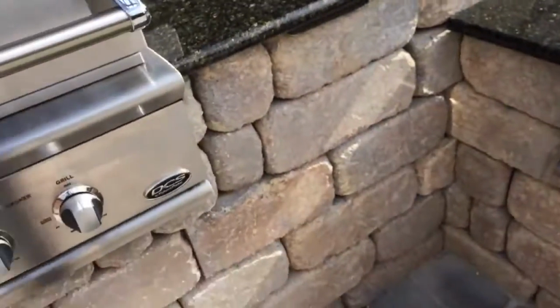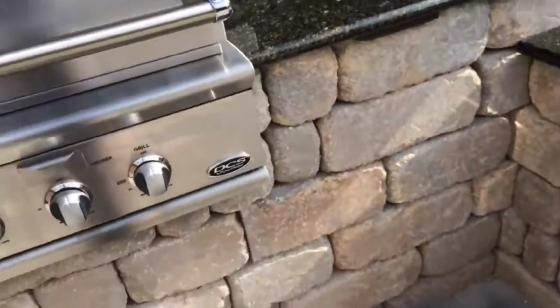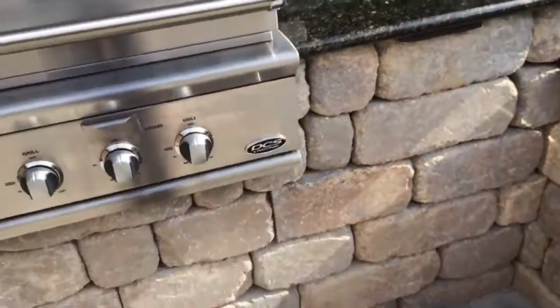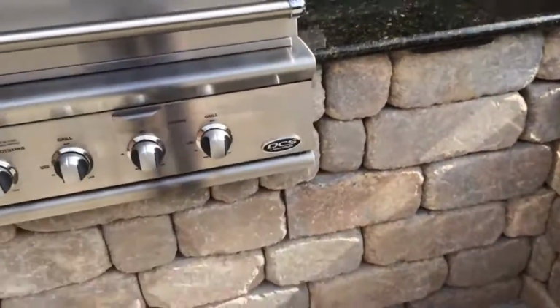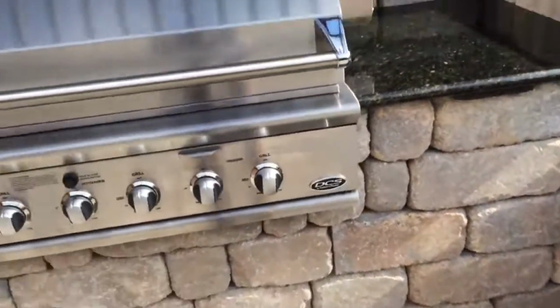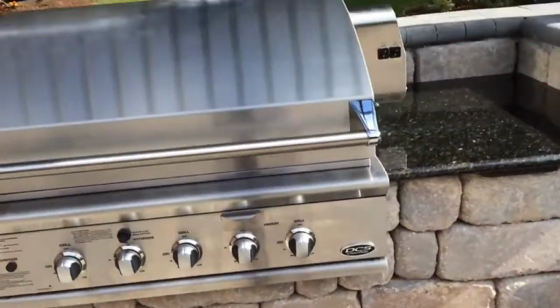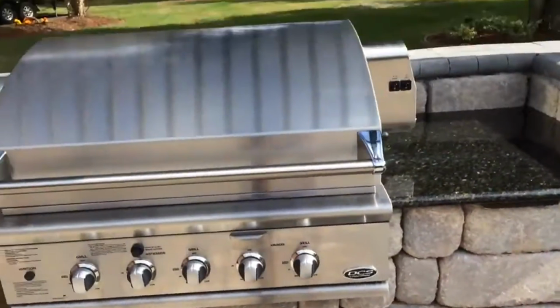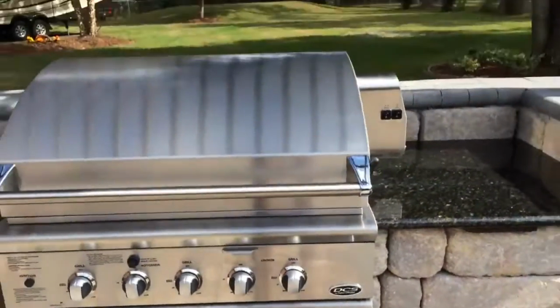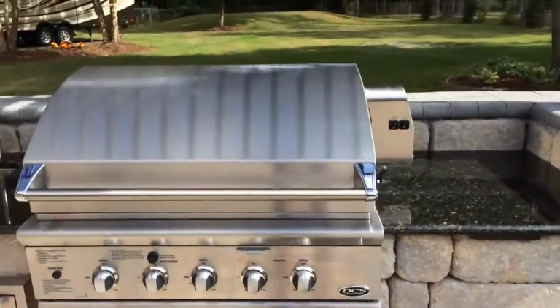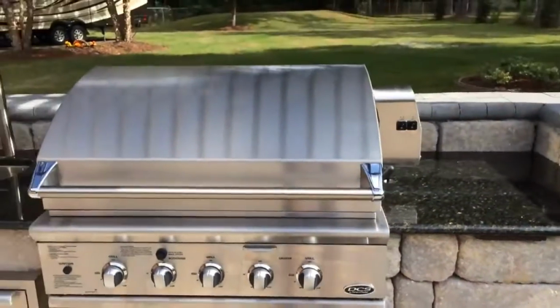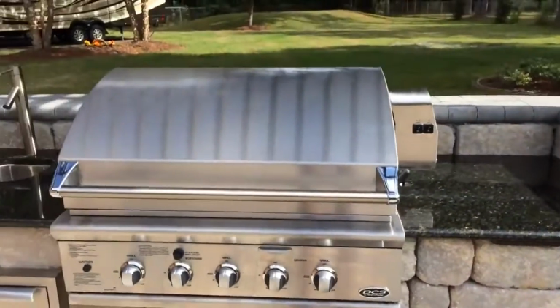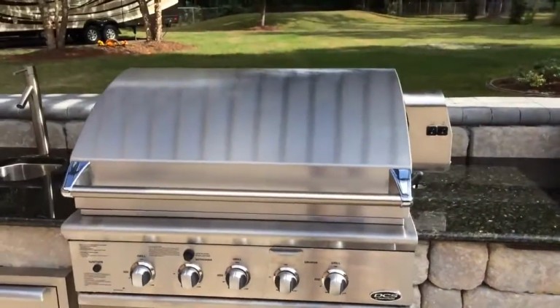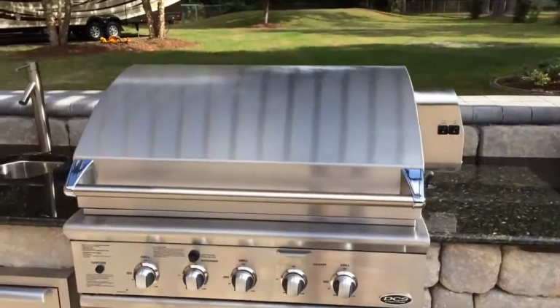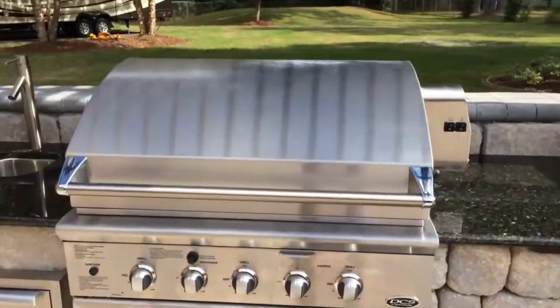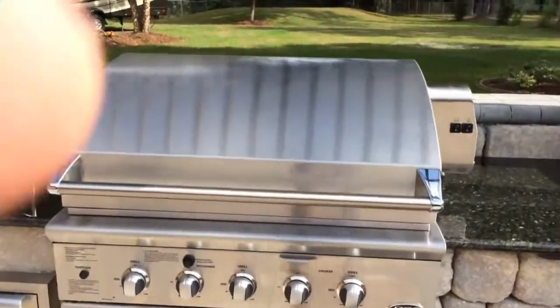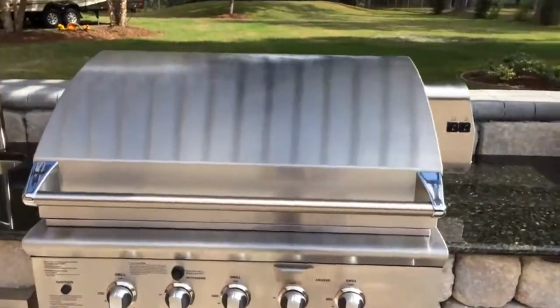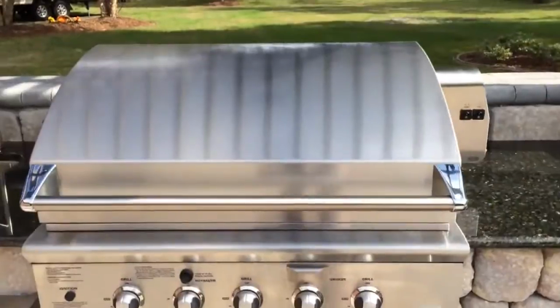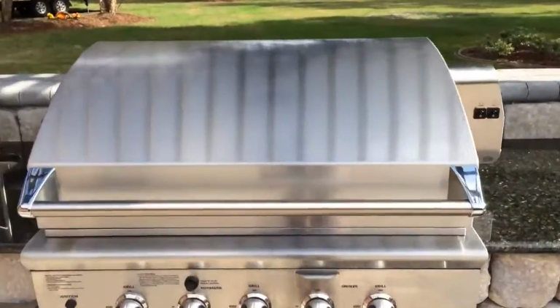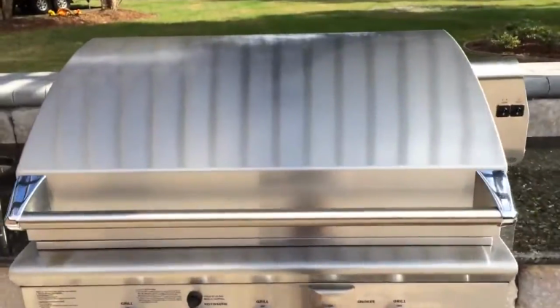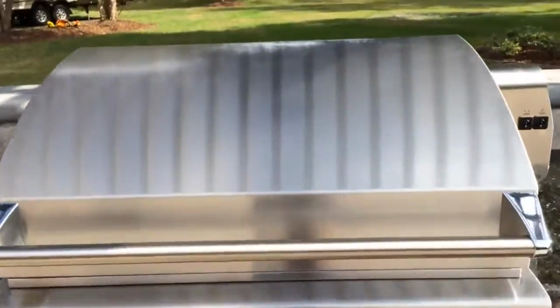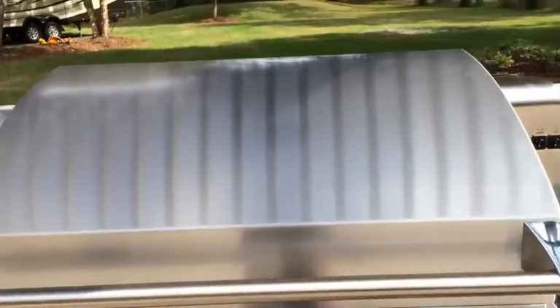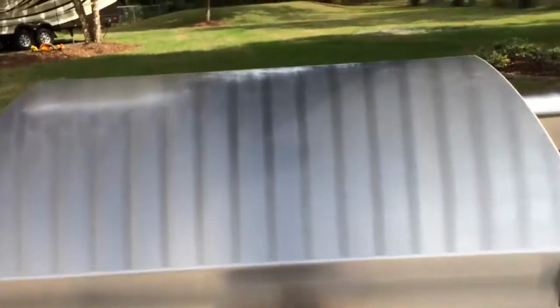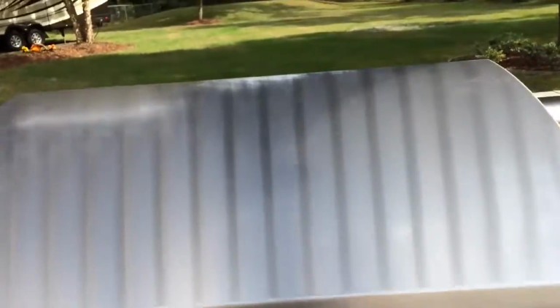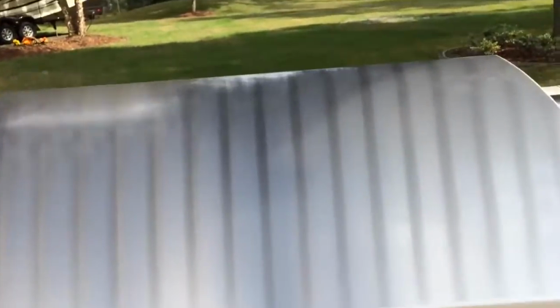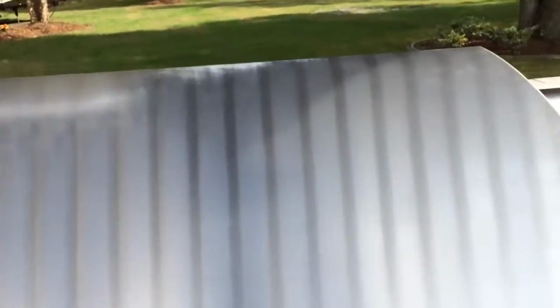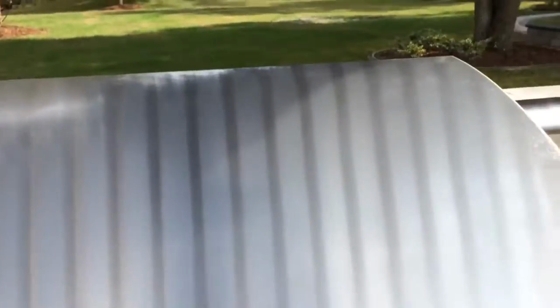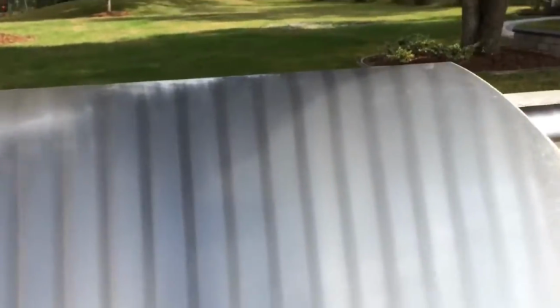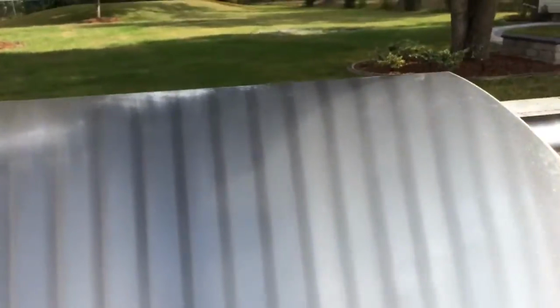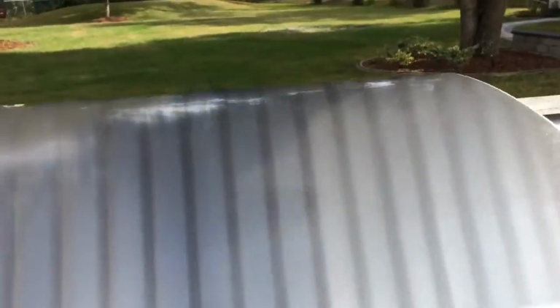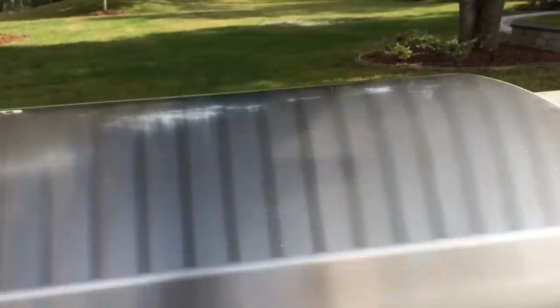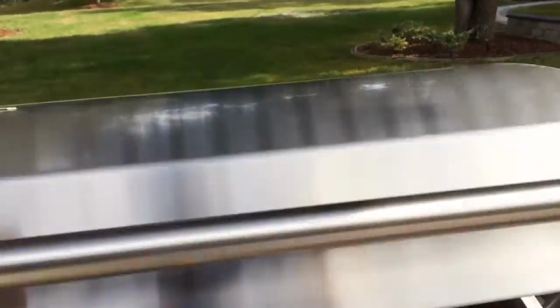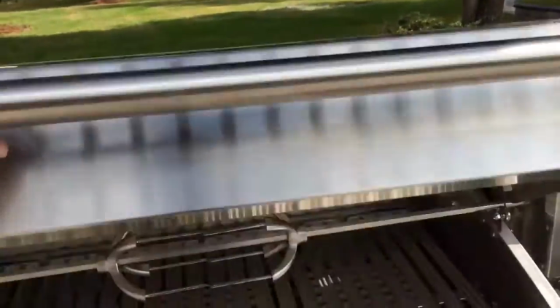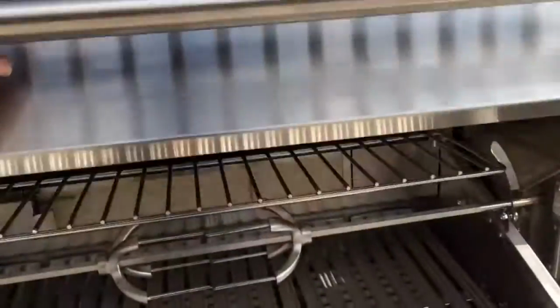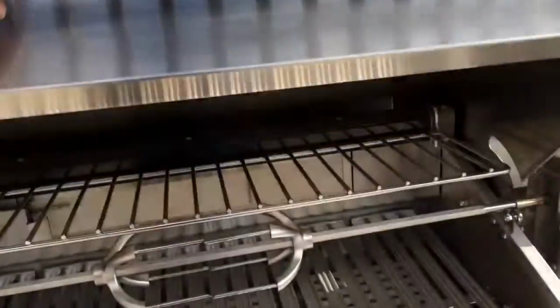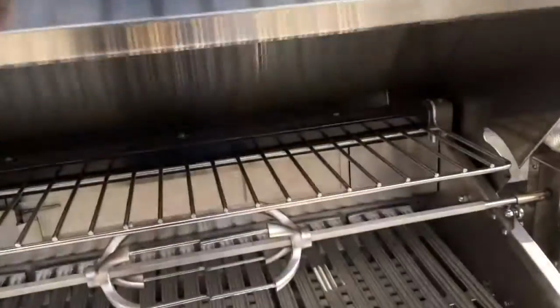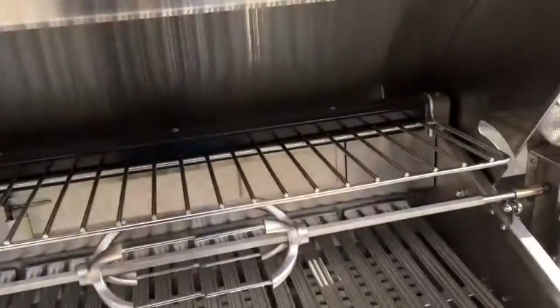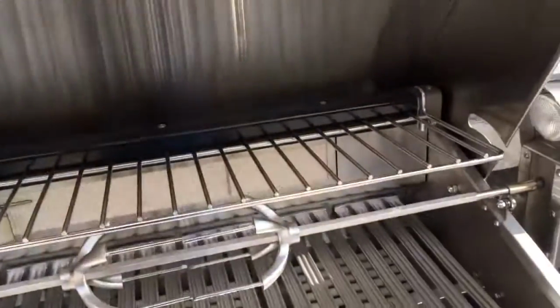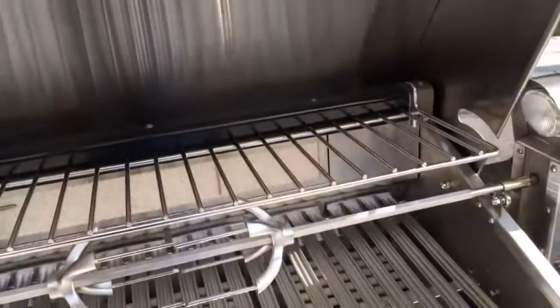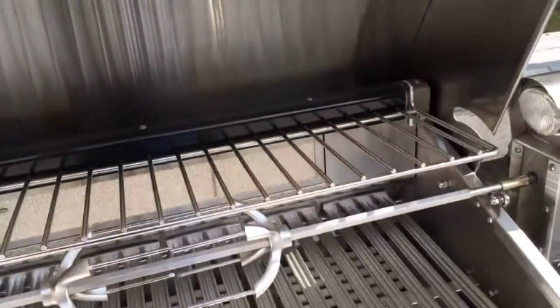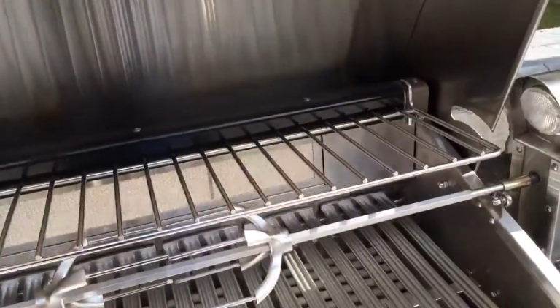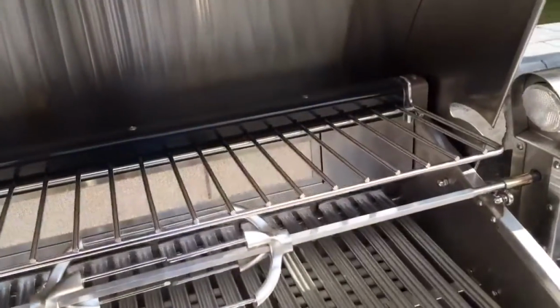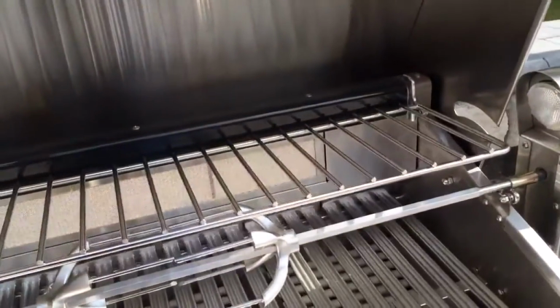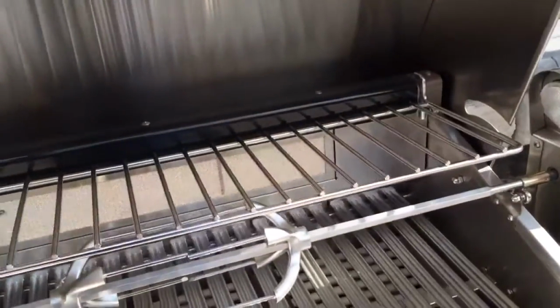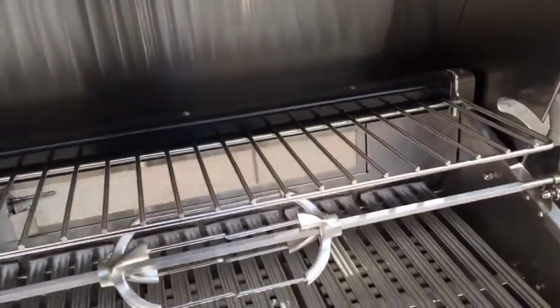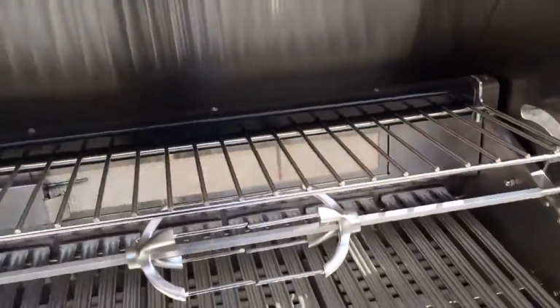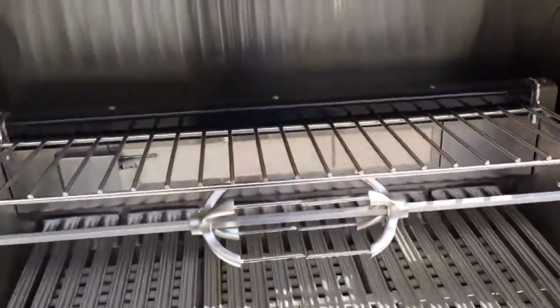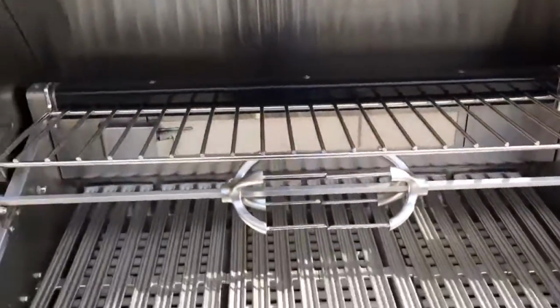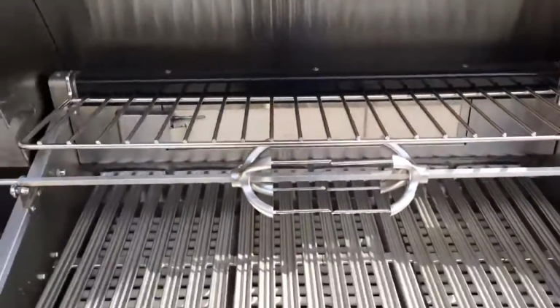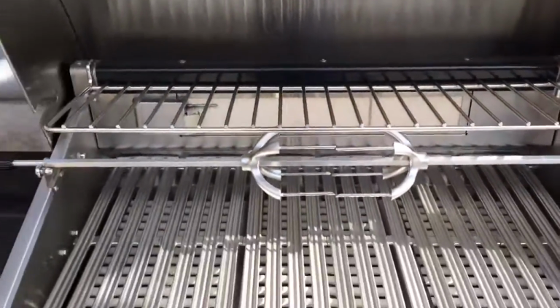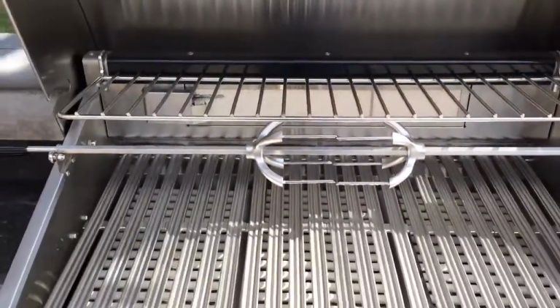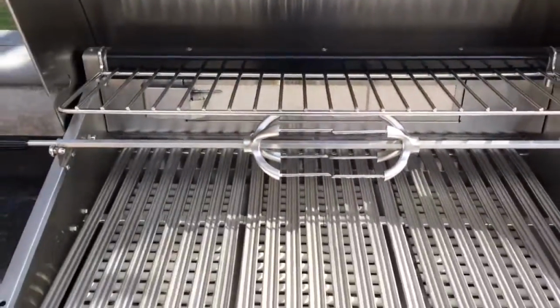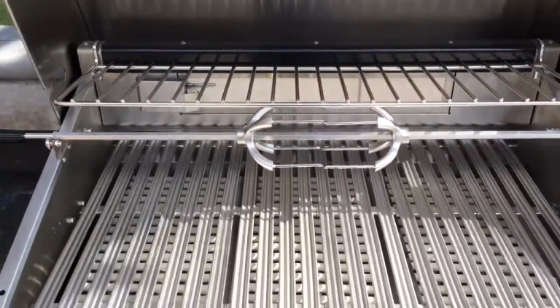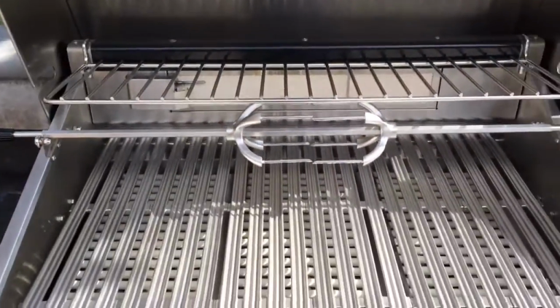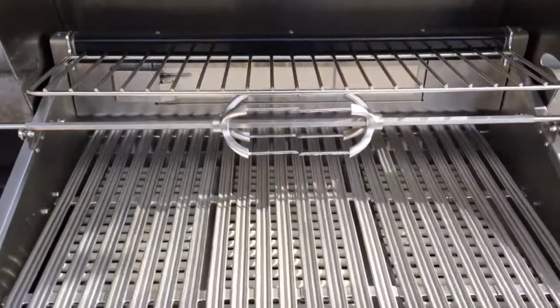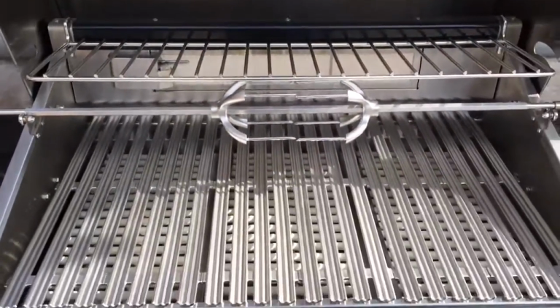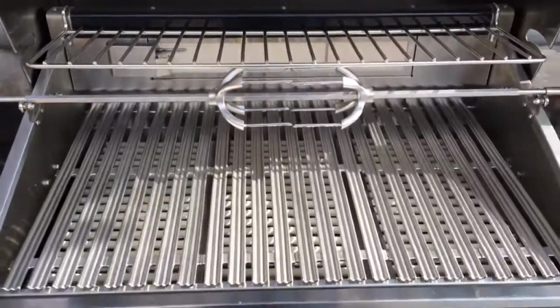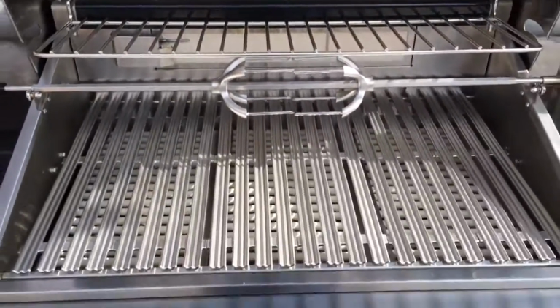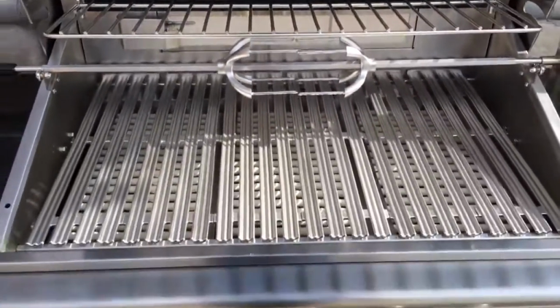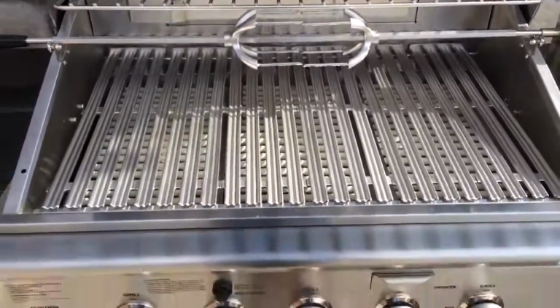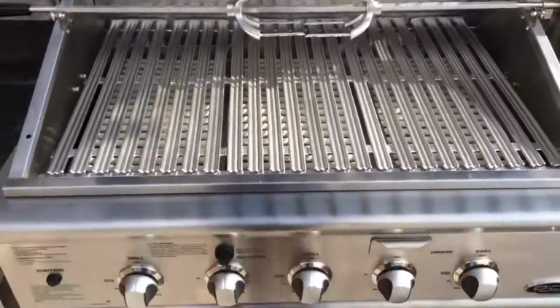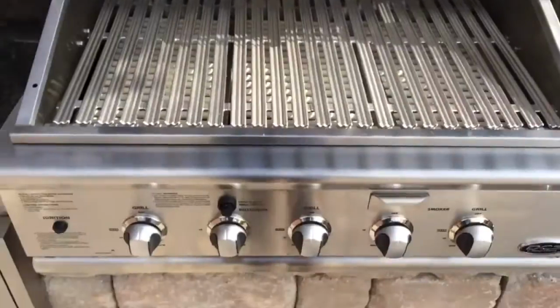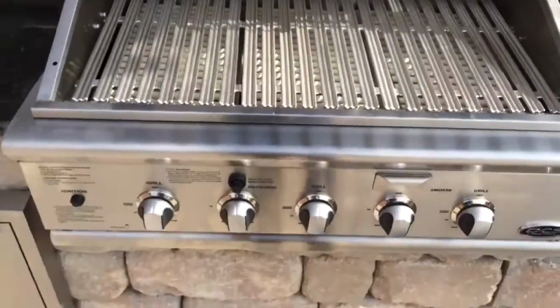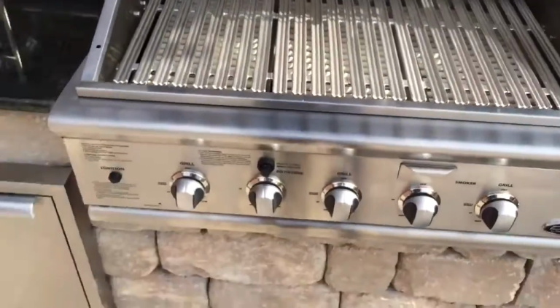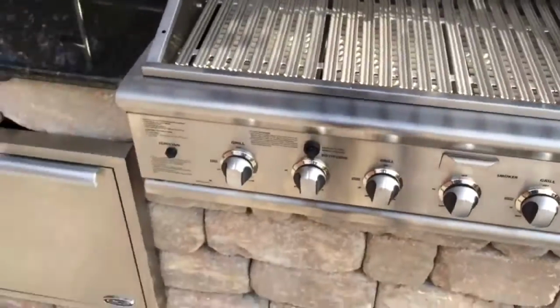This grille has got a nice built-in rotisserie. Look at all the cooking space on this thing — it's awesome.